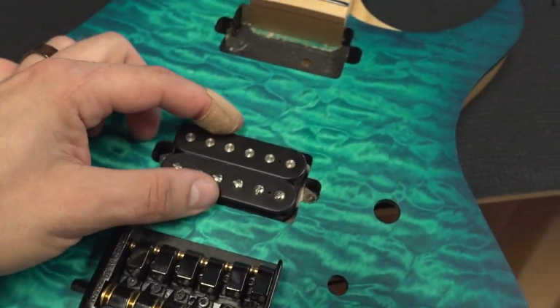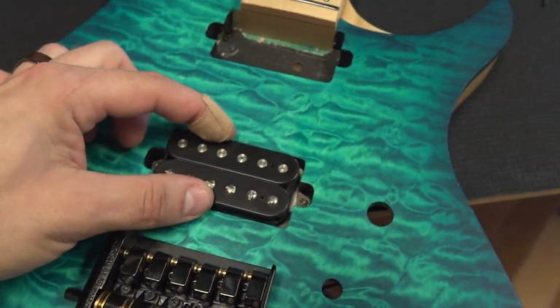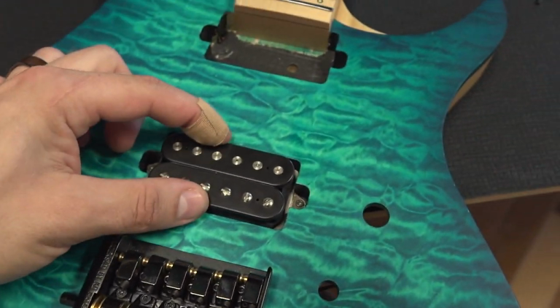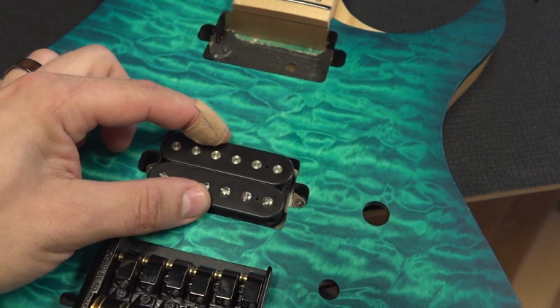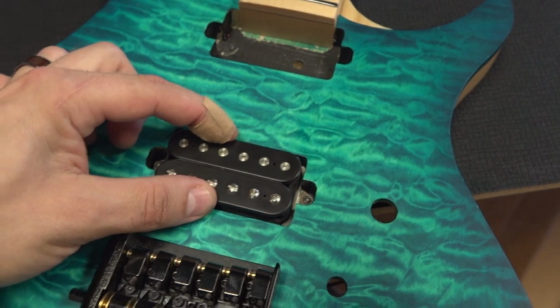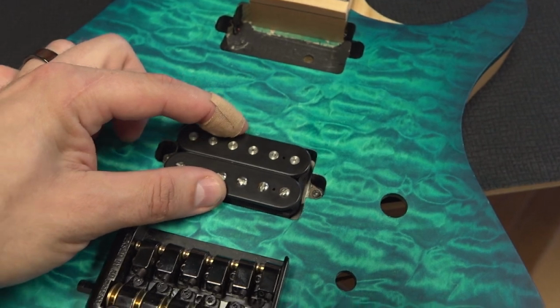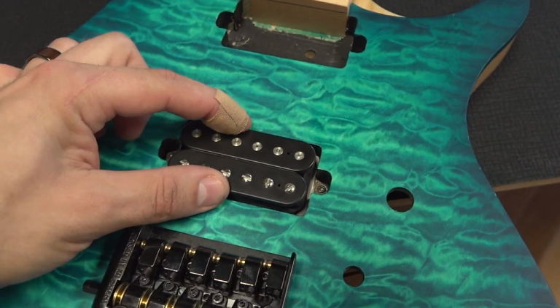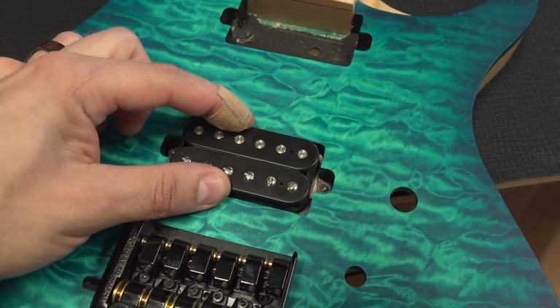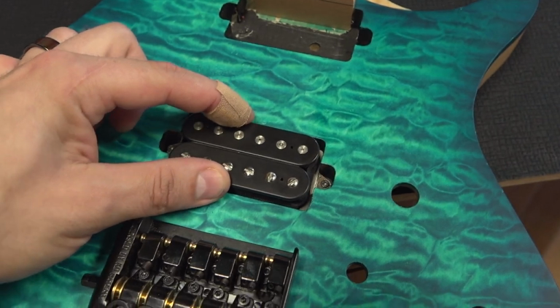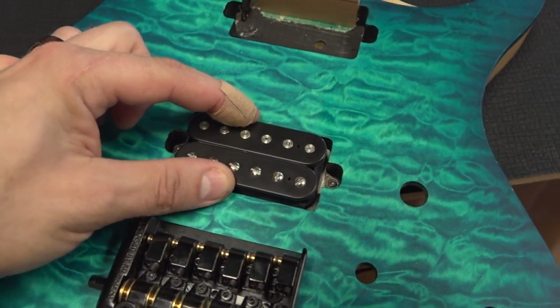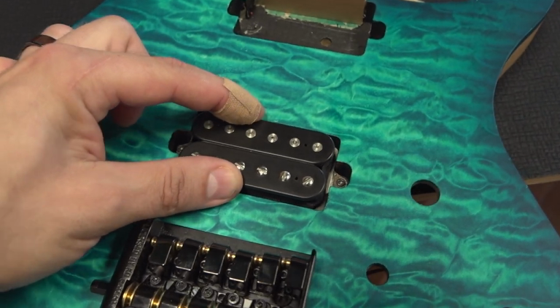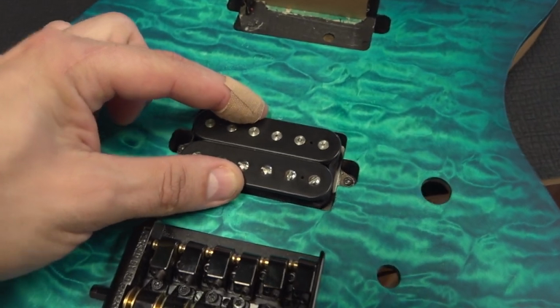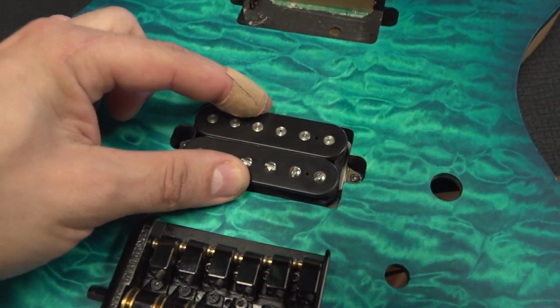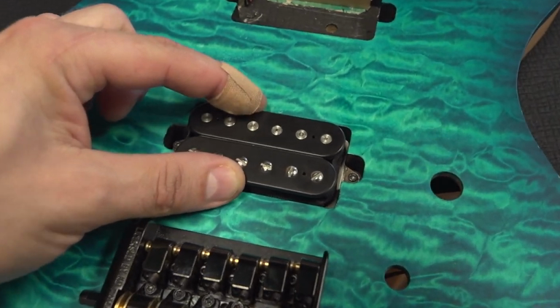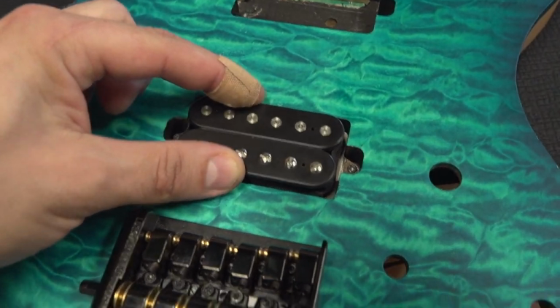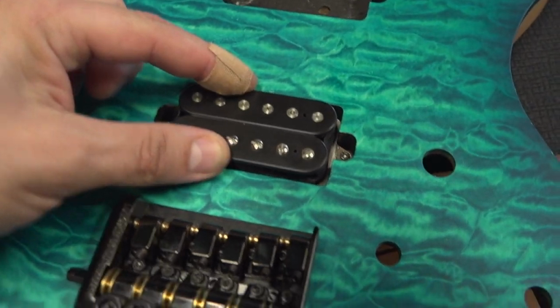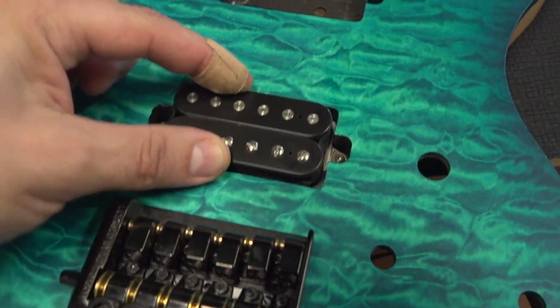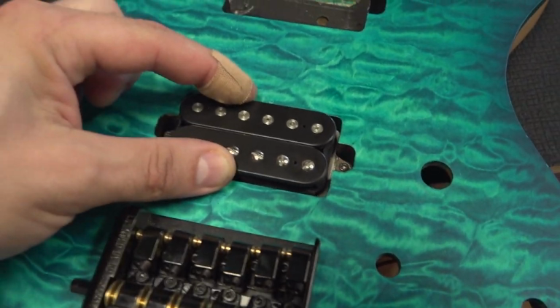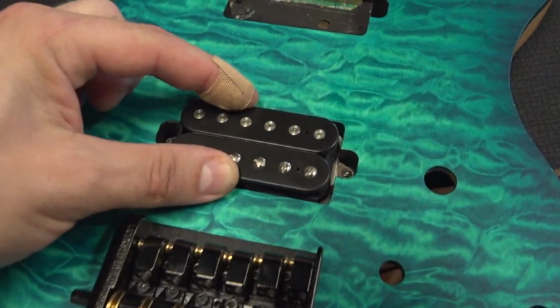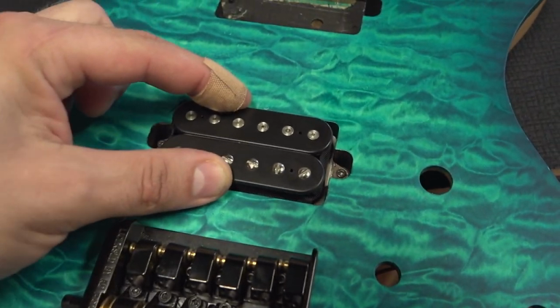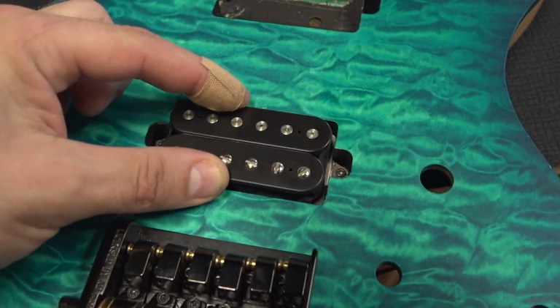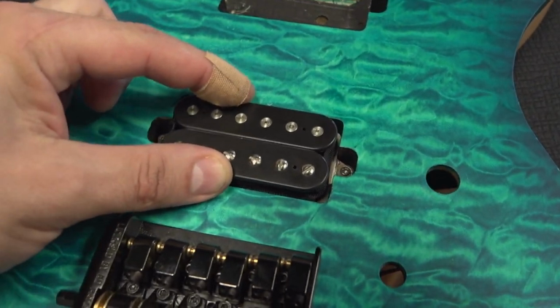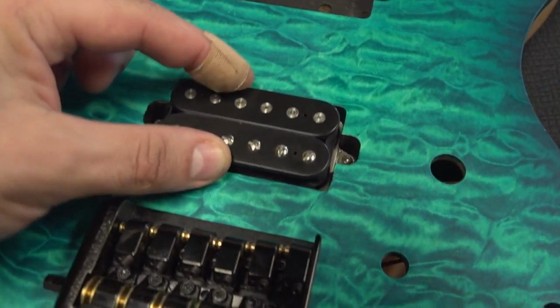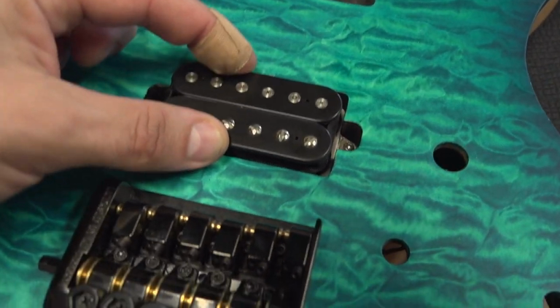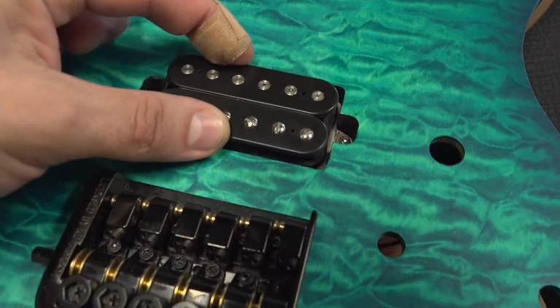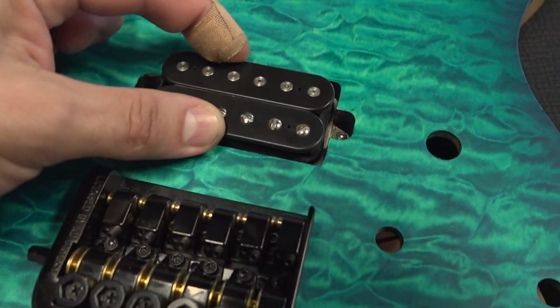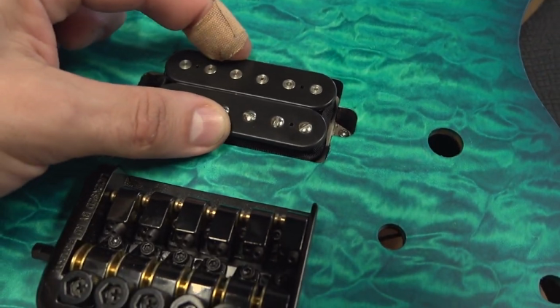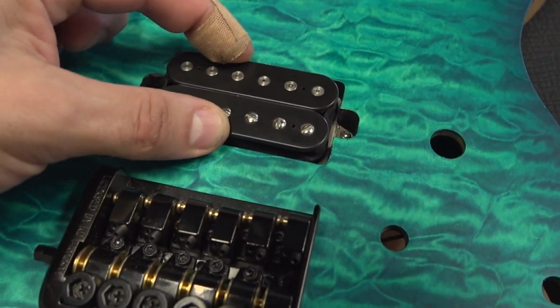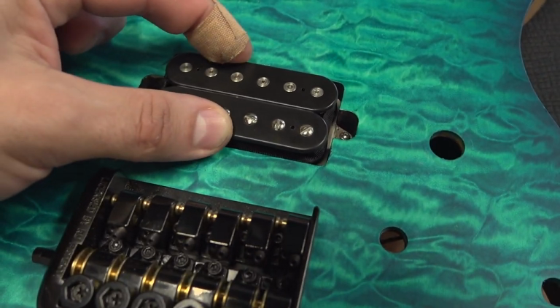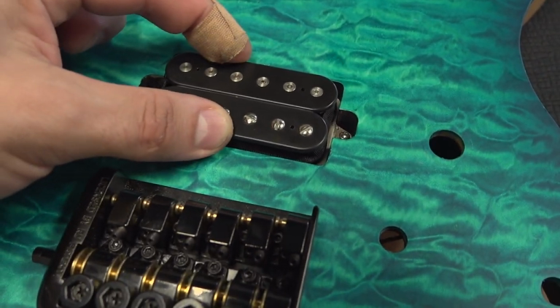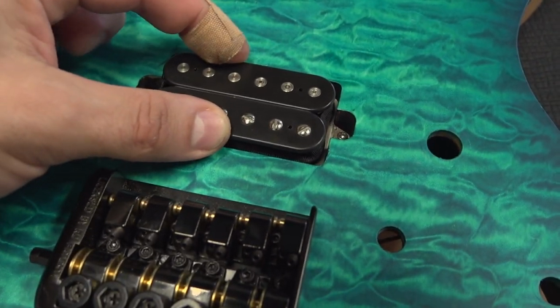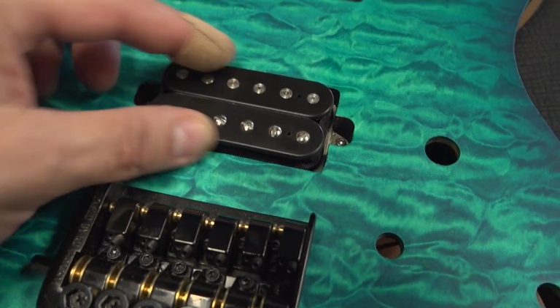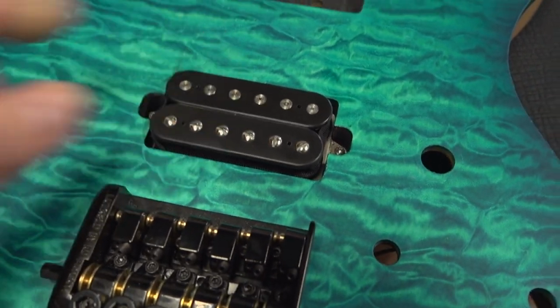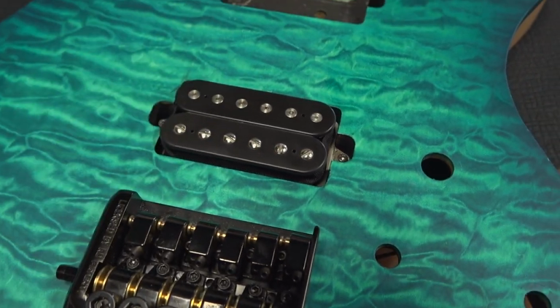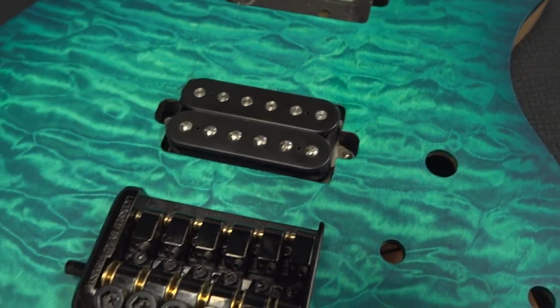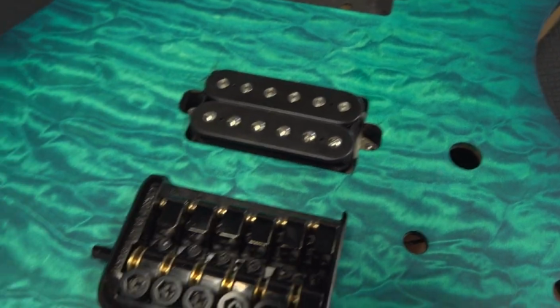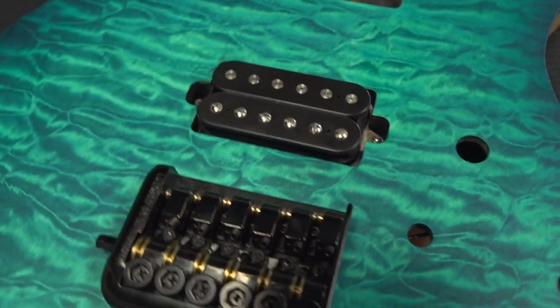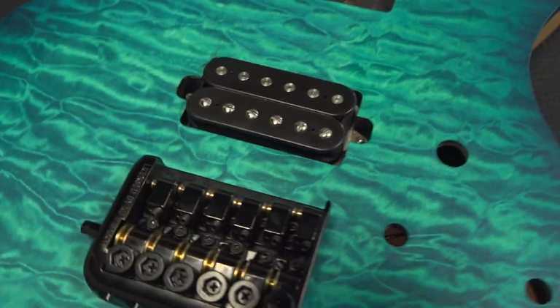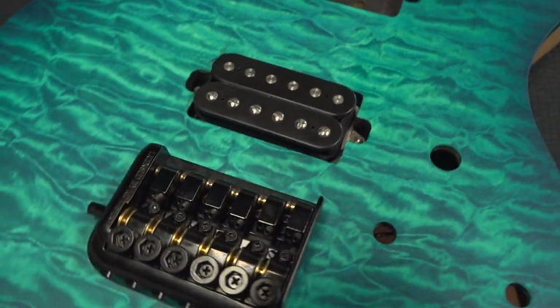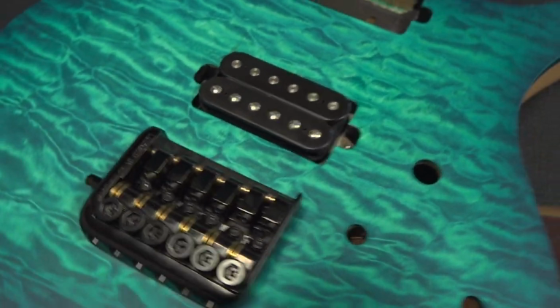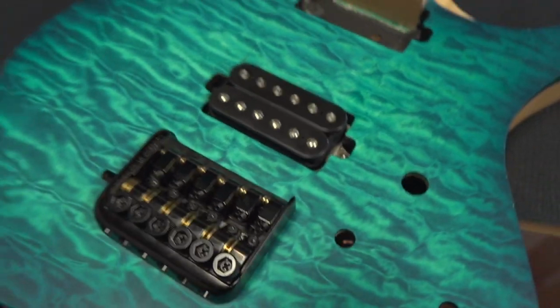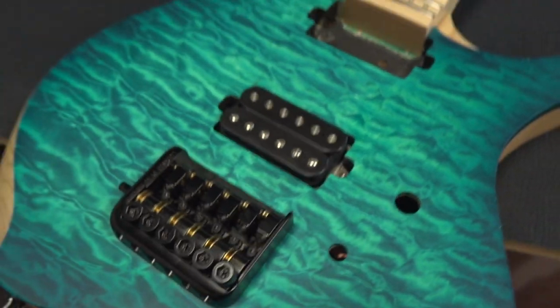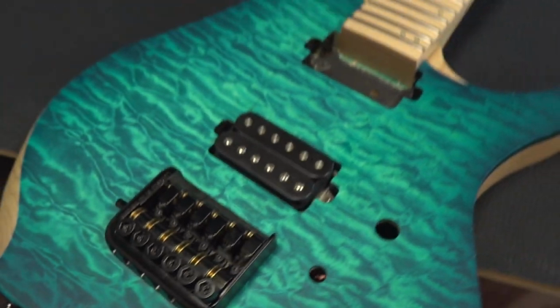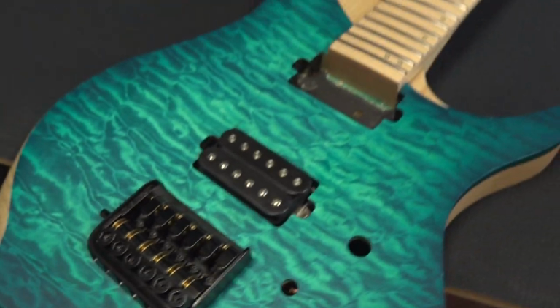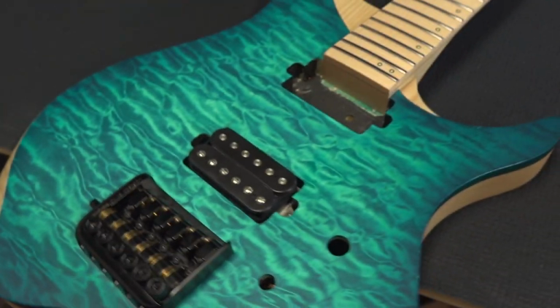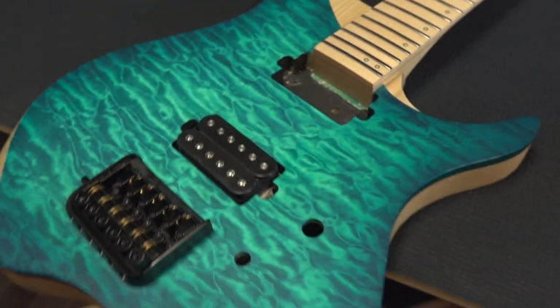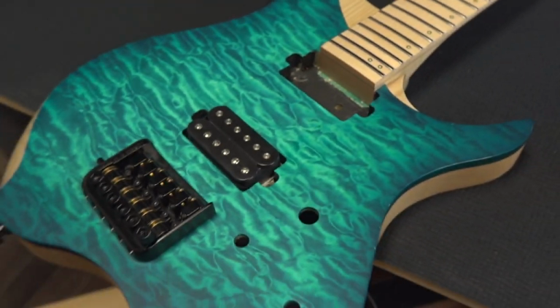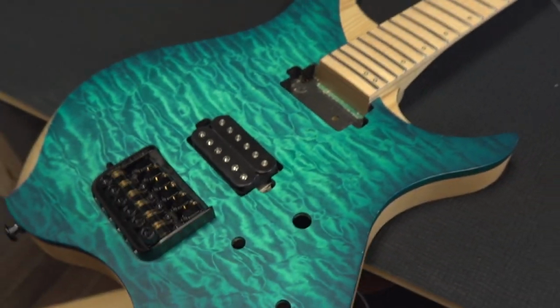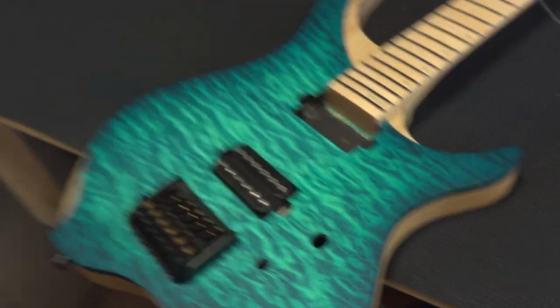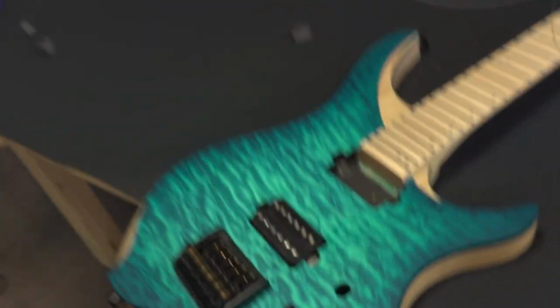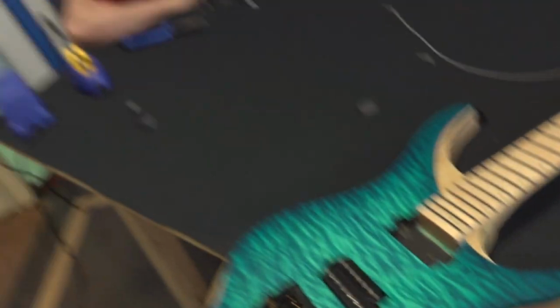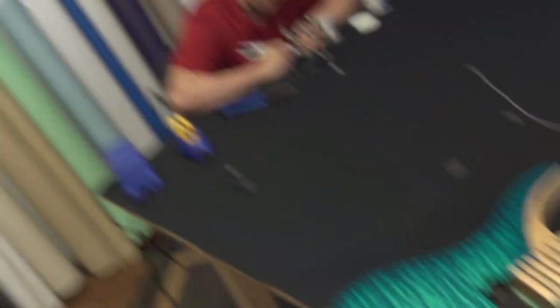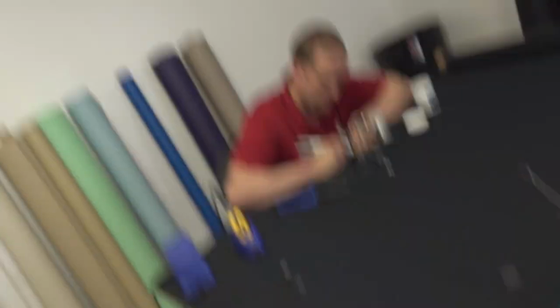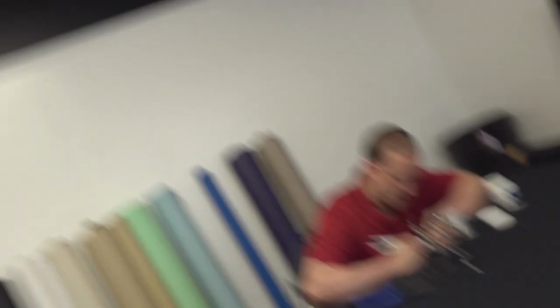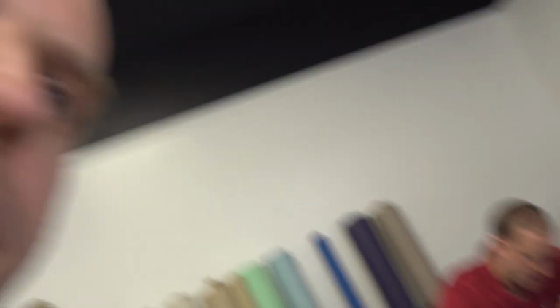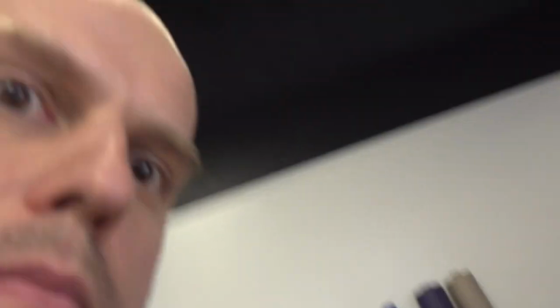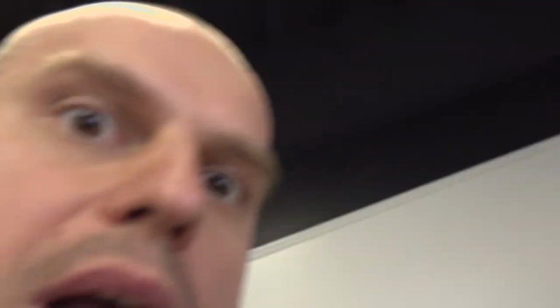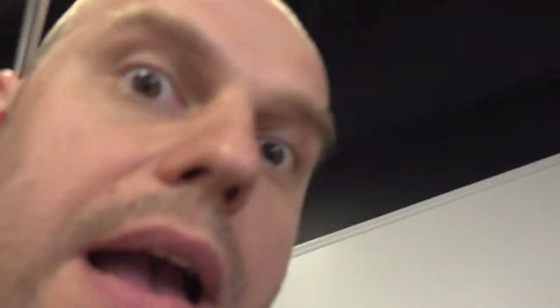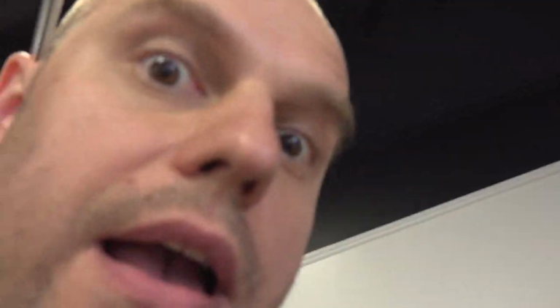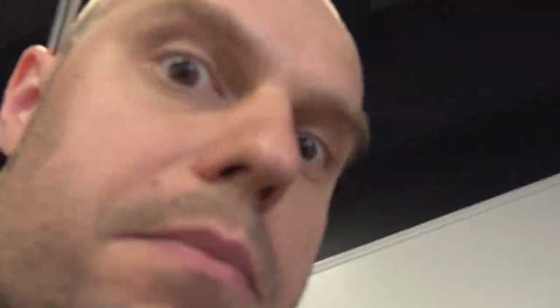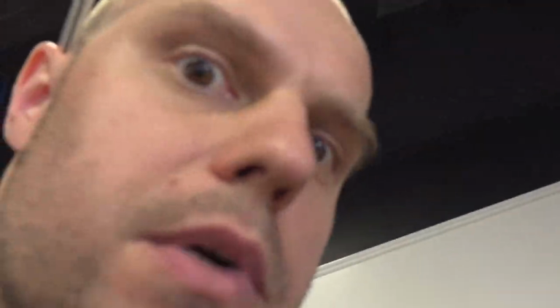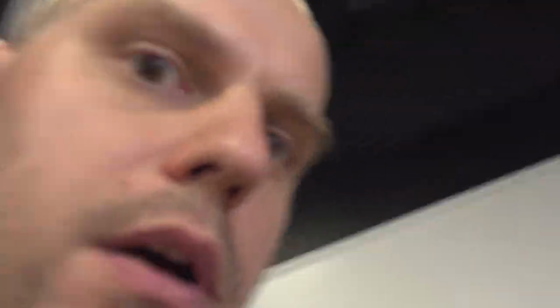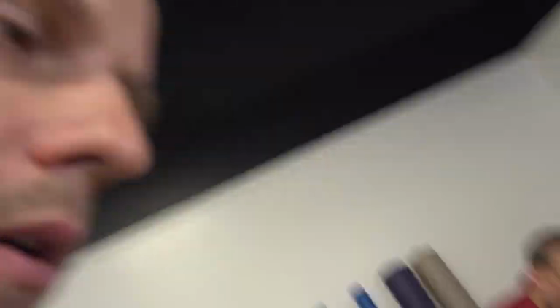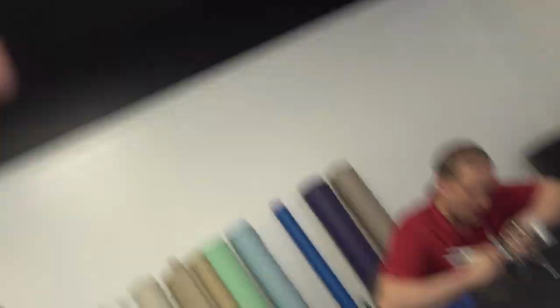Normally most people would just get a new base plate — not here, no way. We reuse. It's installed and it's in there so firm it ain't gonna move, there ain't gonna be any rattling, and the tone is gonna be mind-blowing.